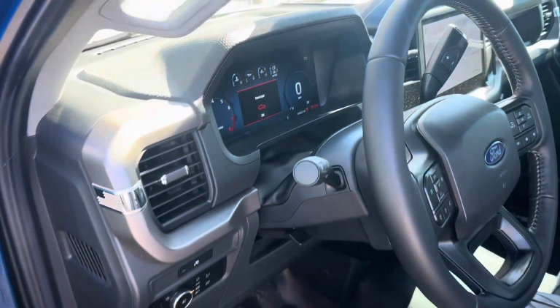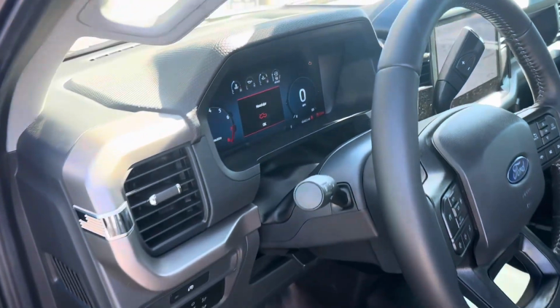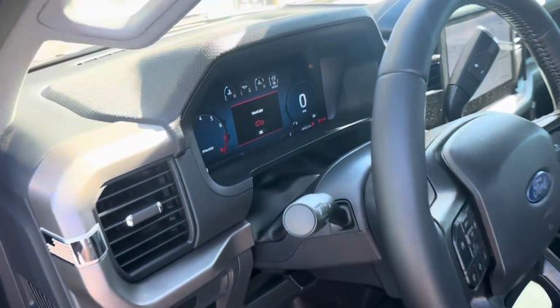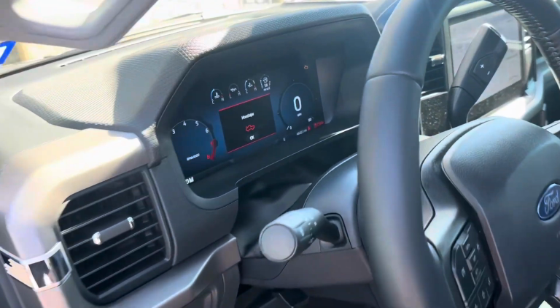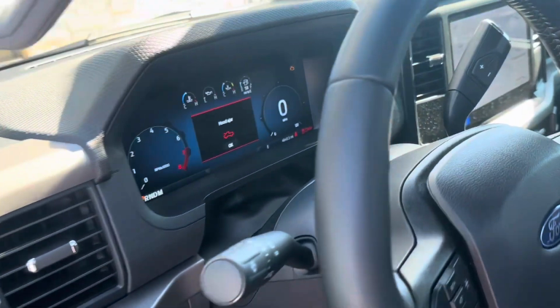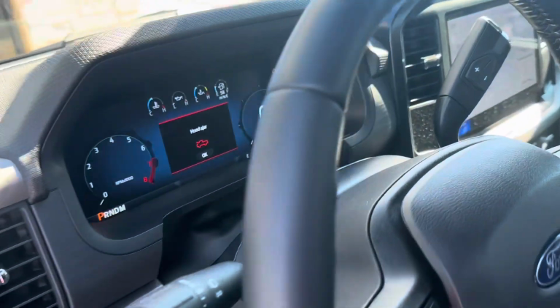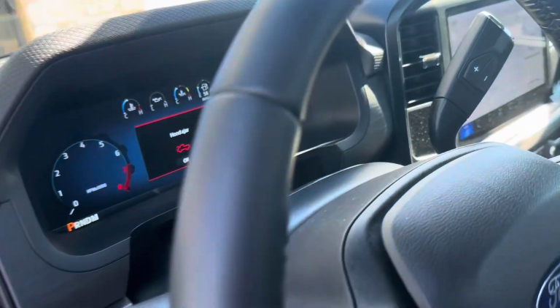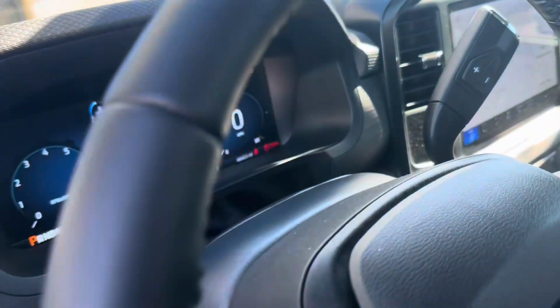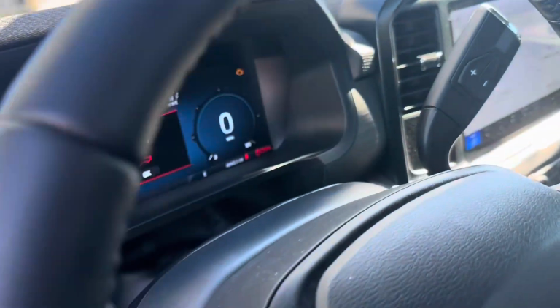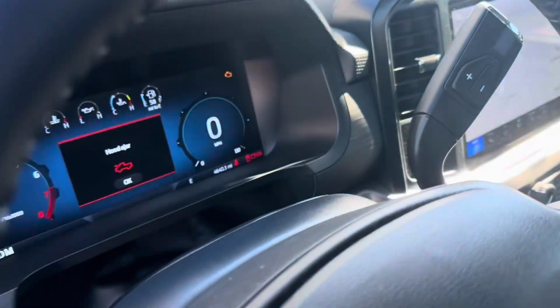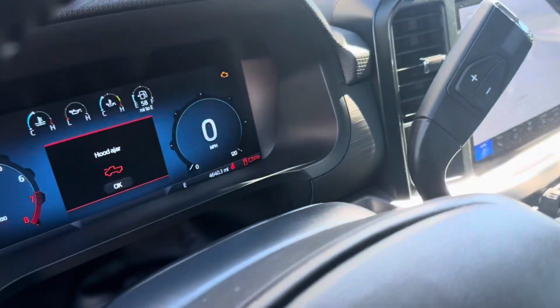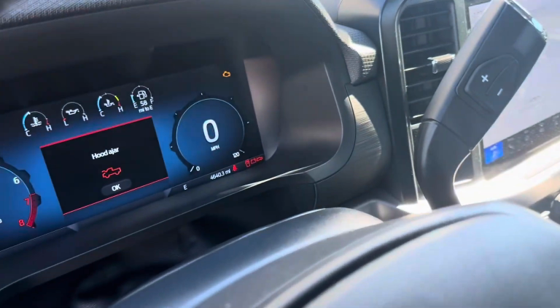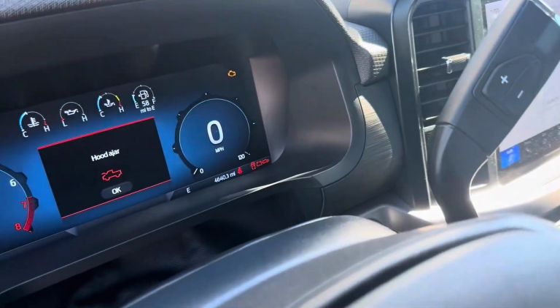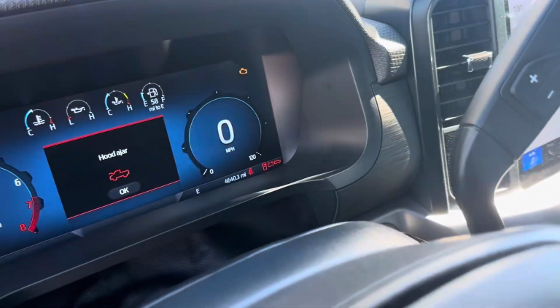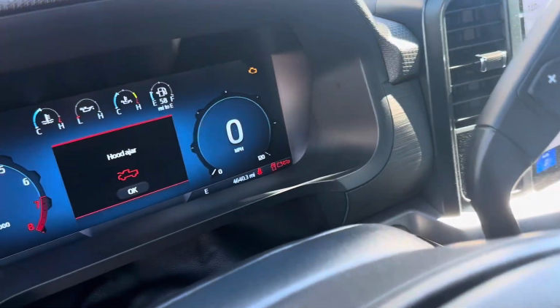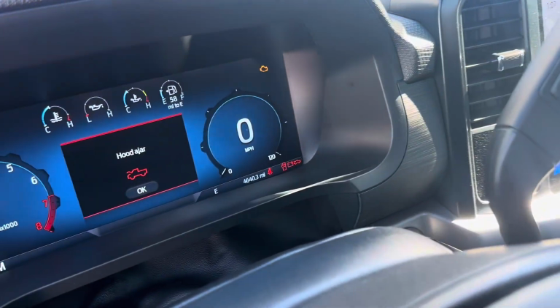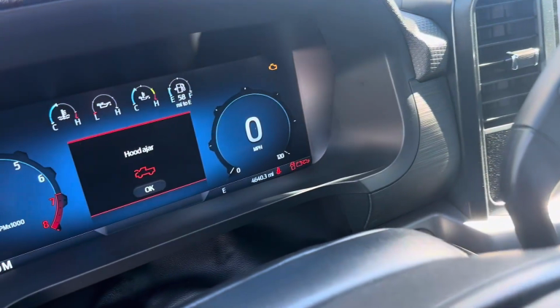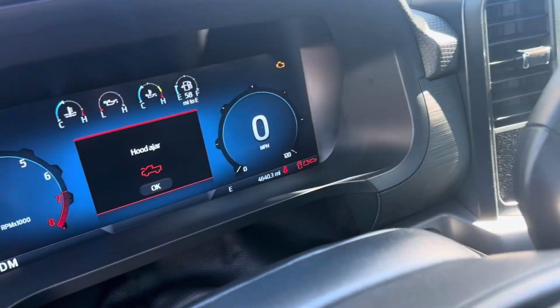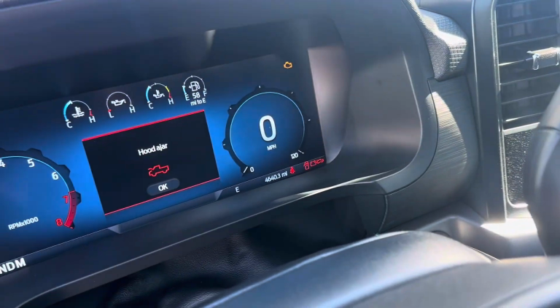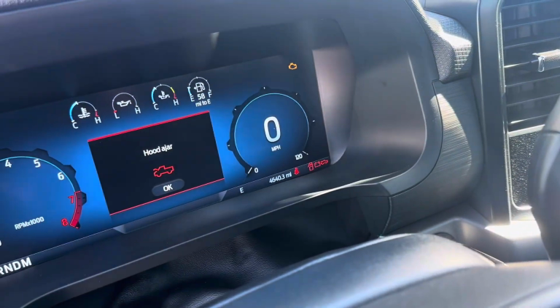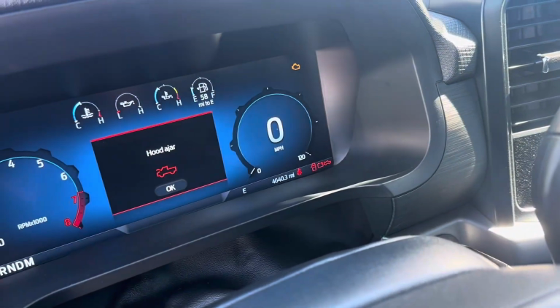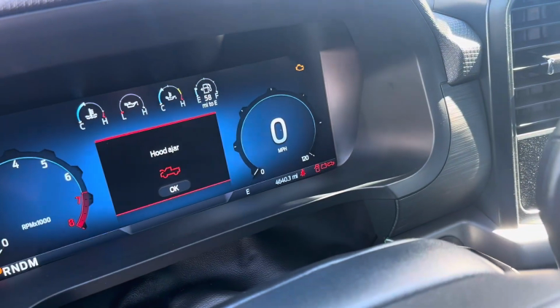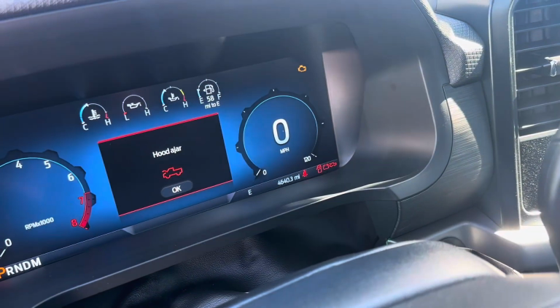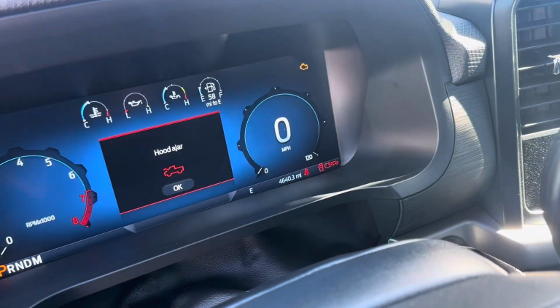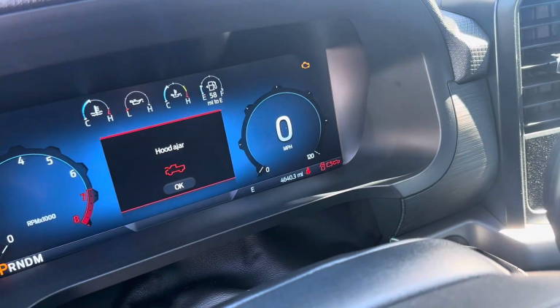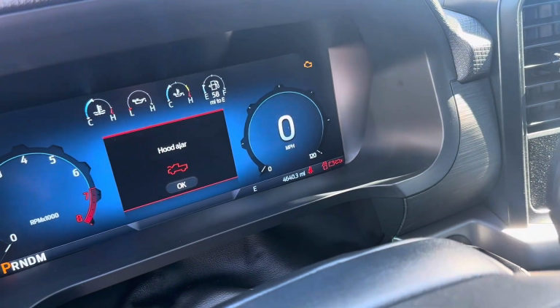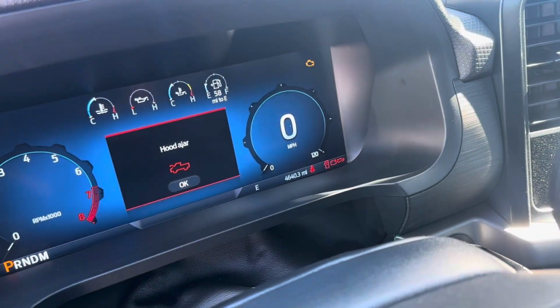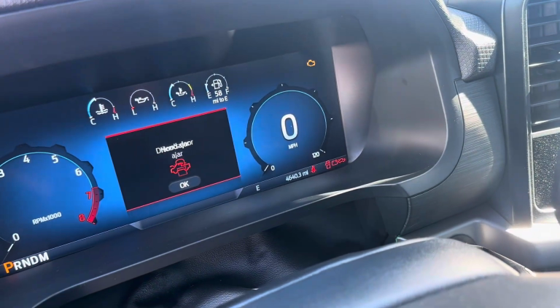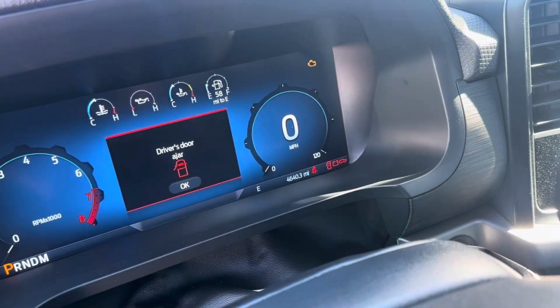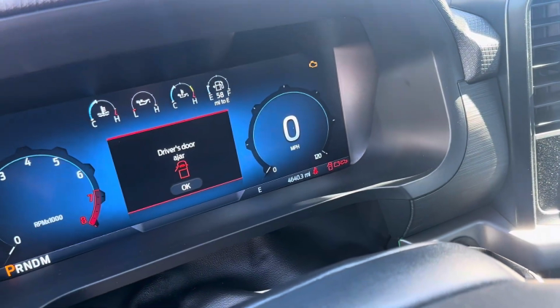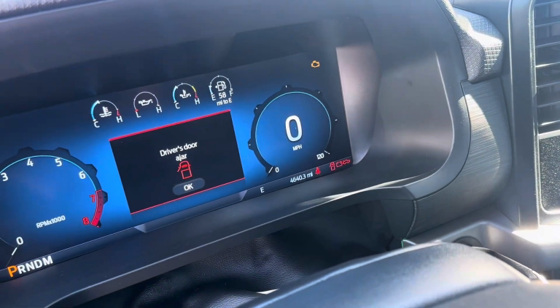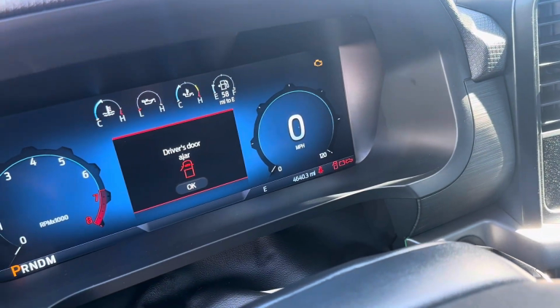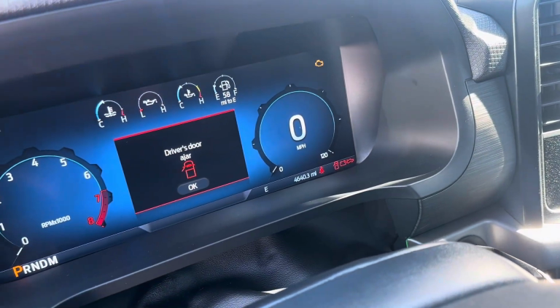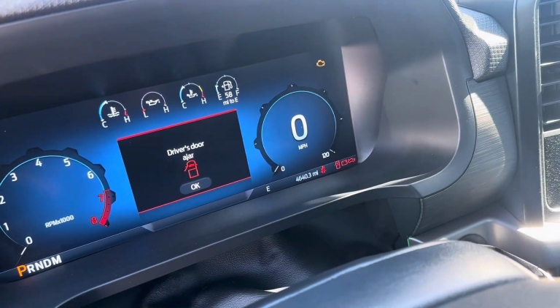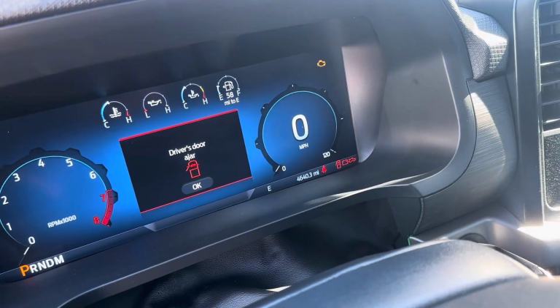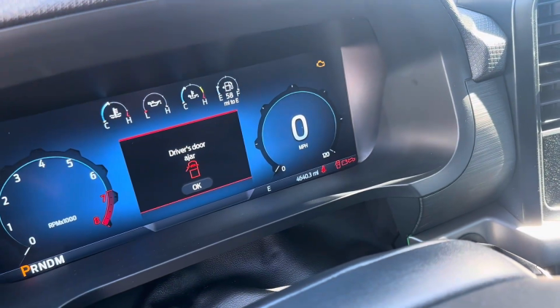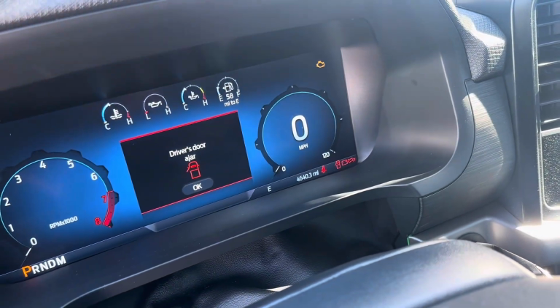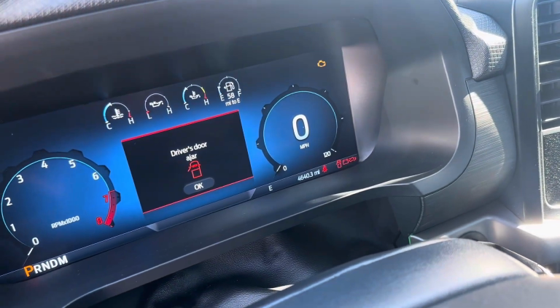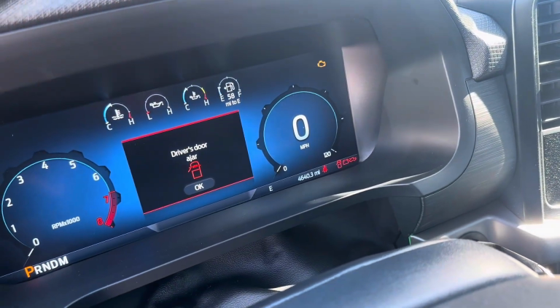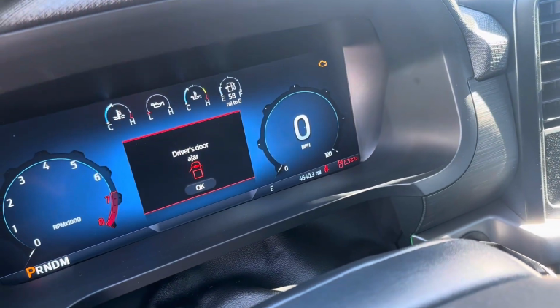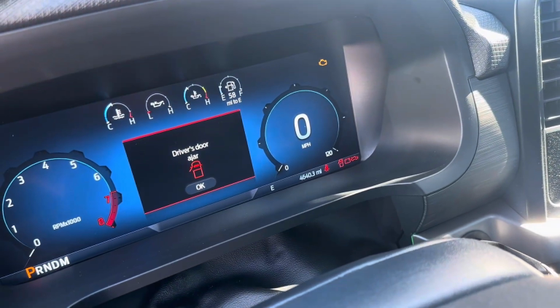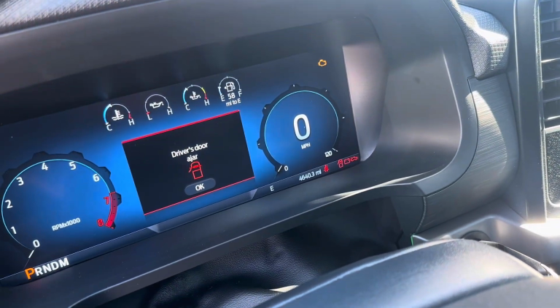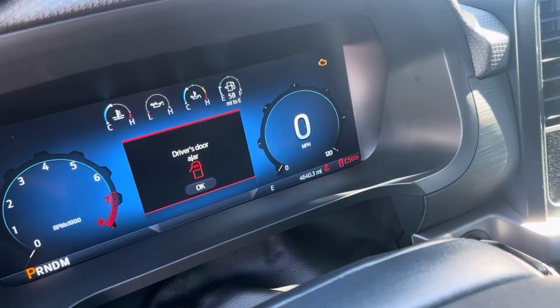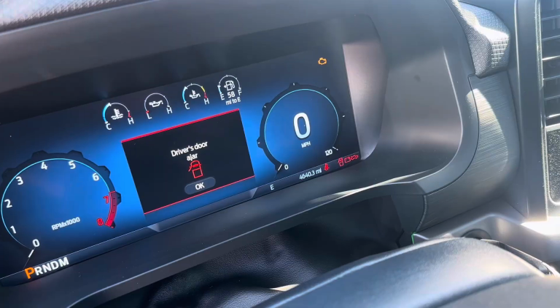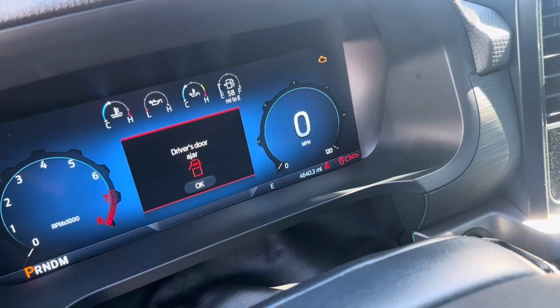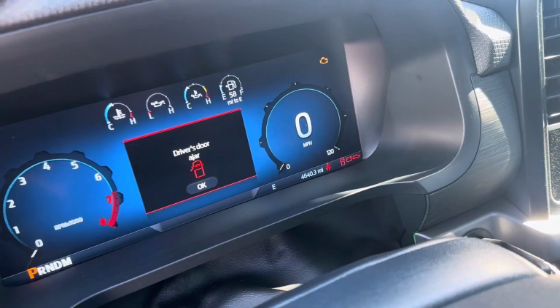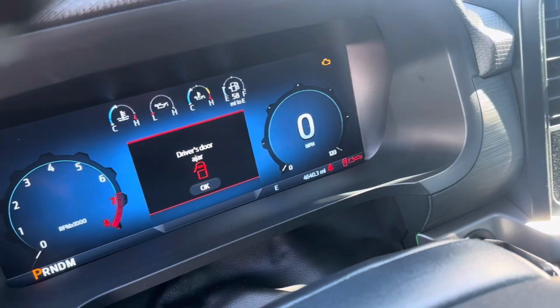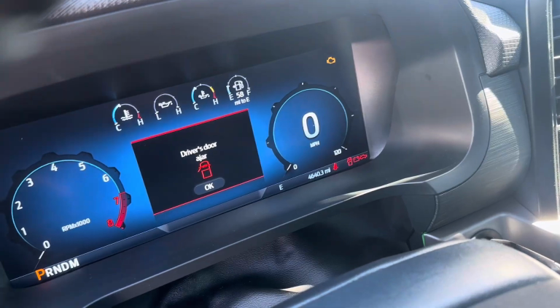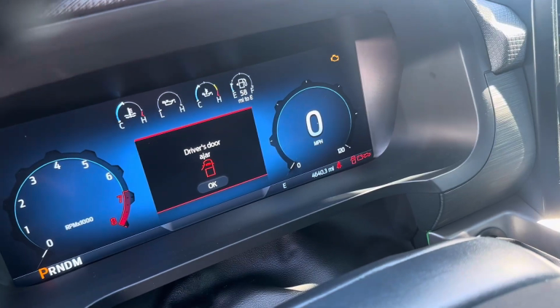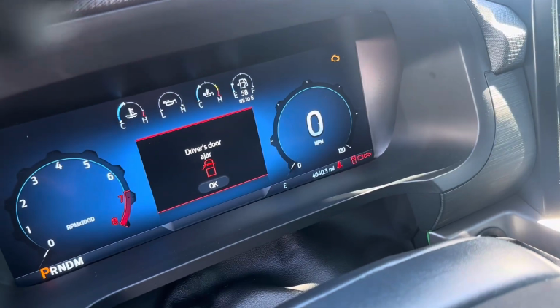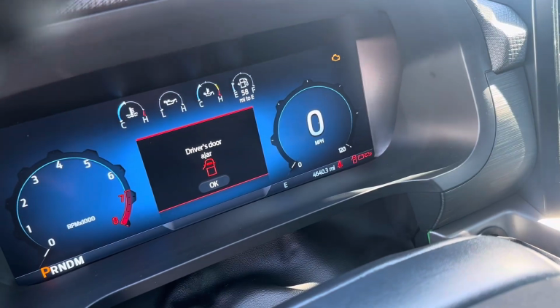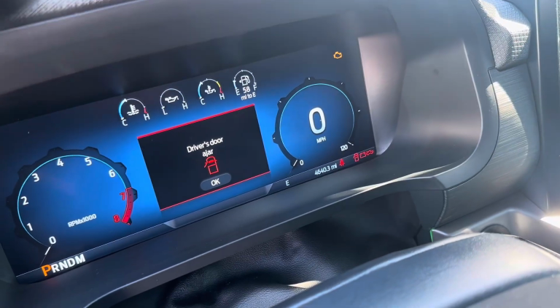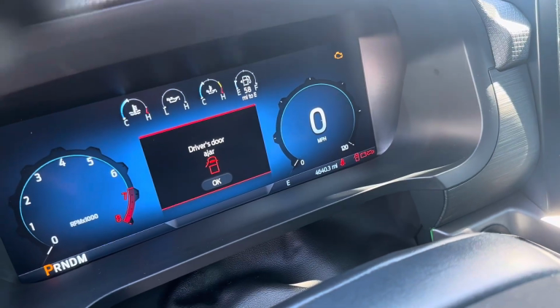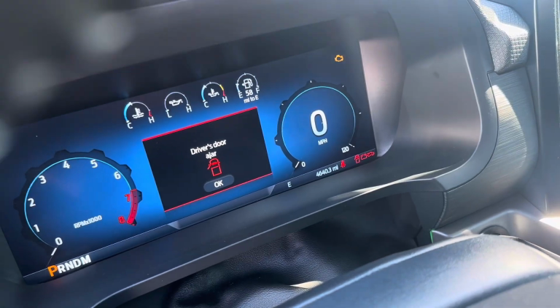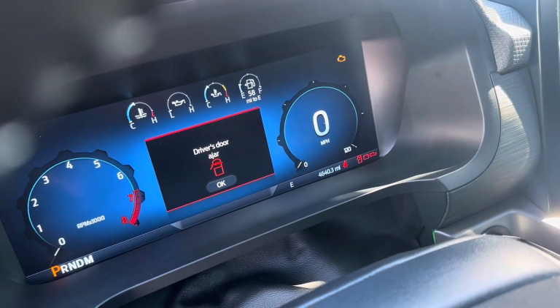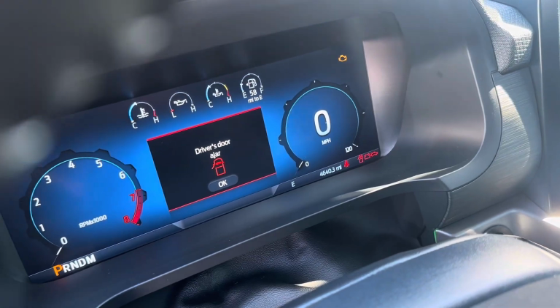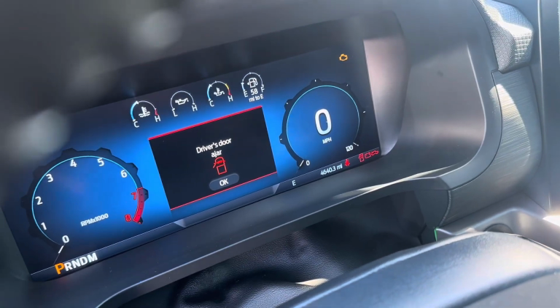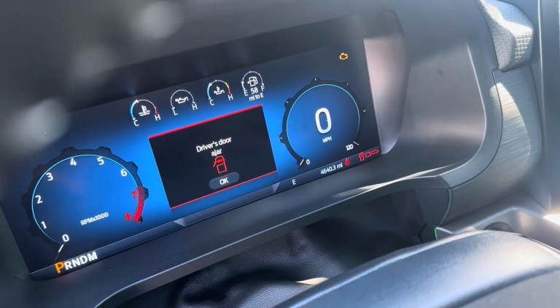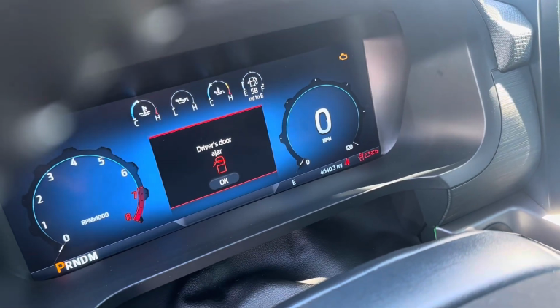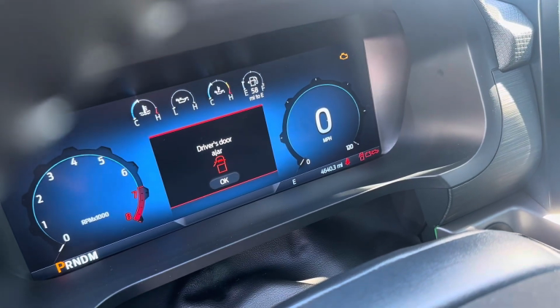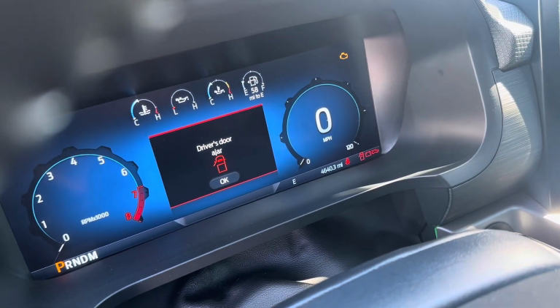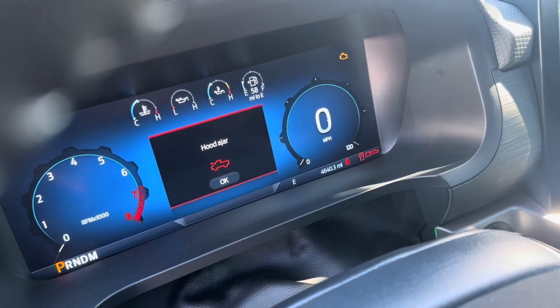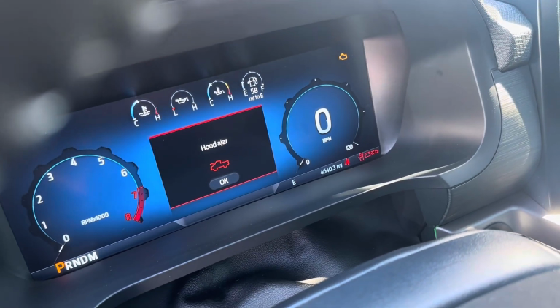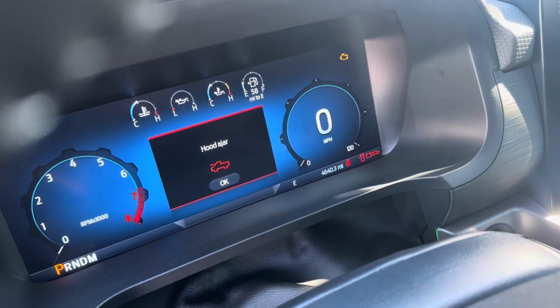As you can see, I currently have a 120 mph speedo. We're about to change that to 140.